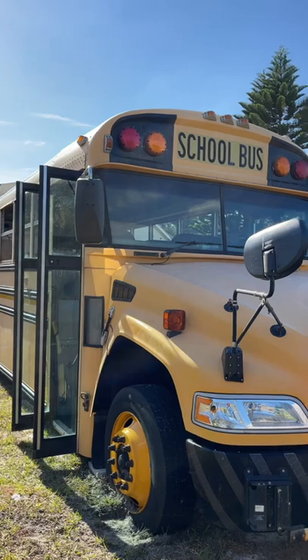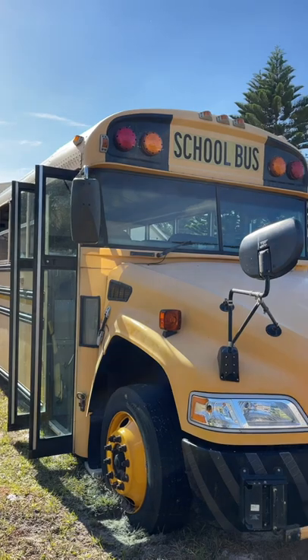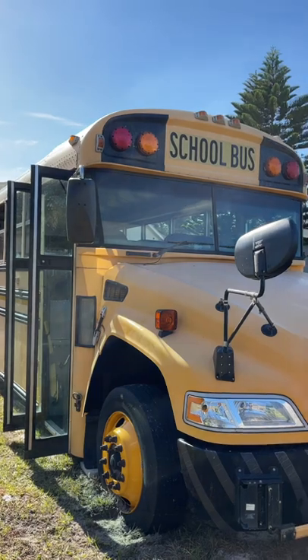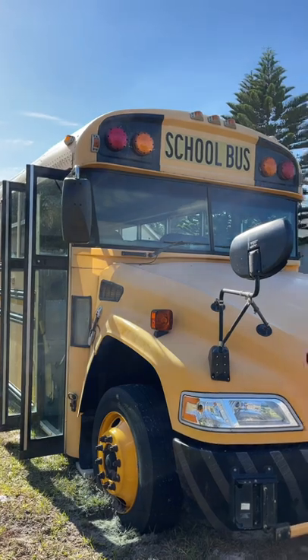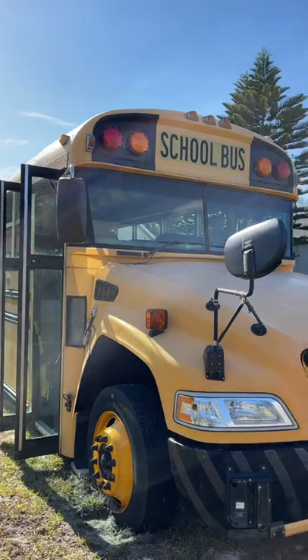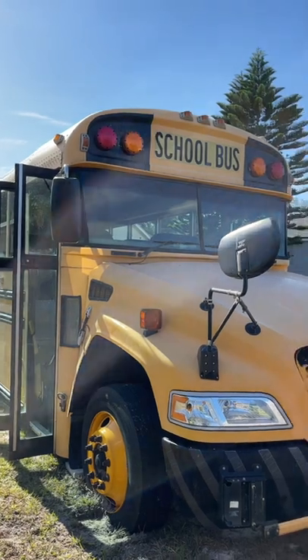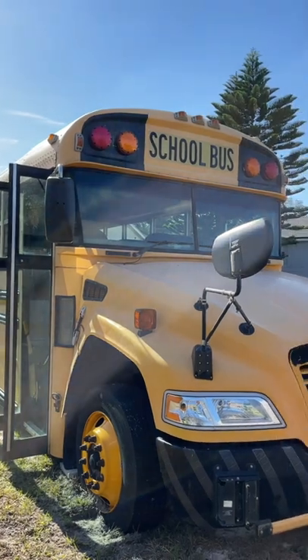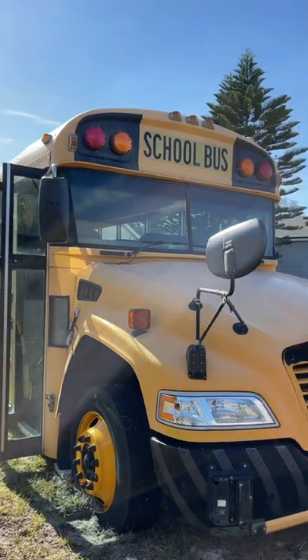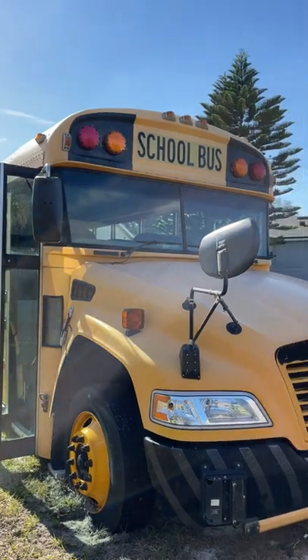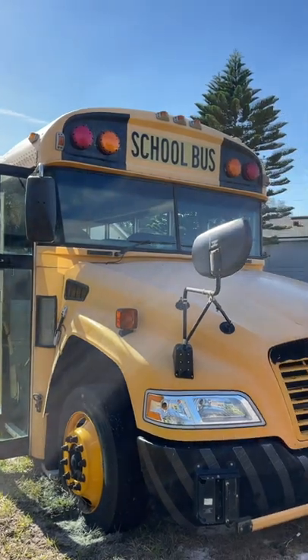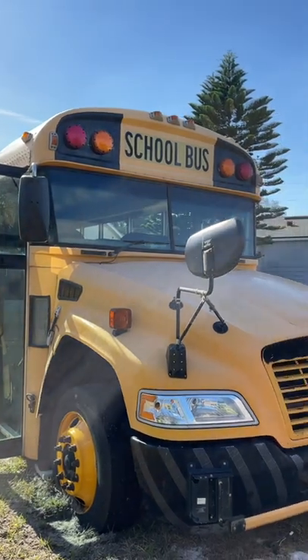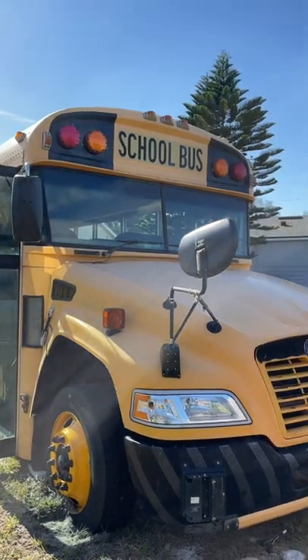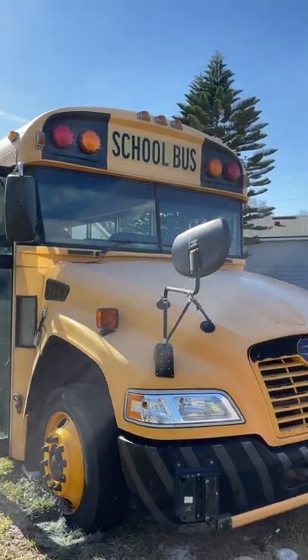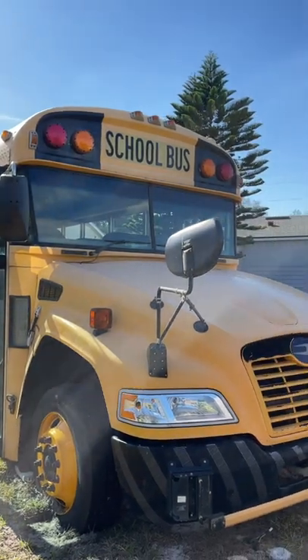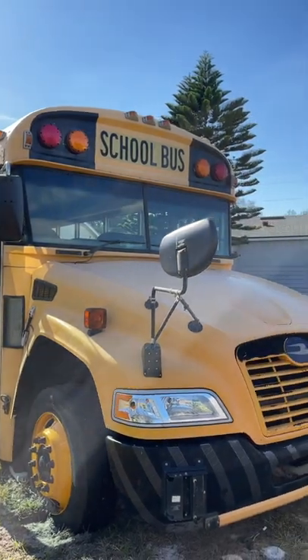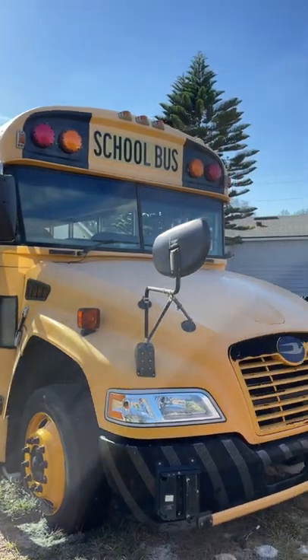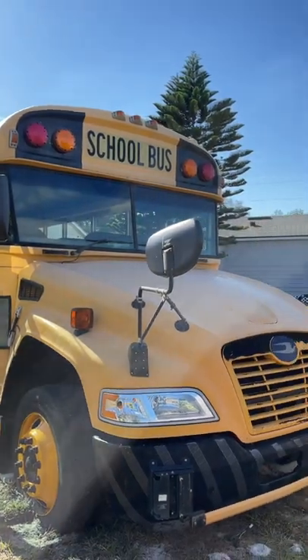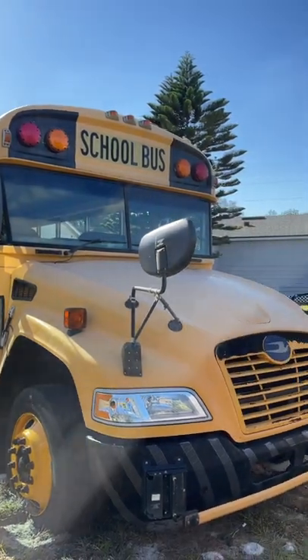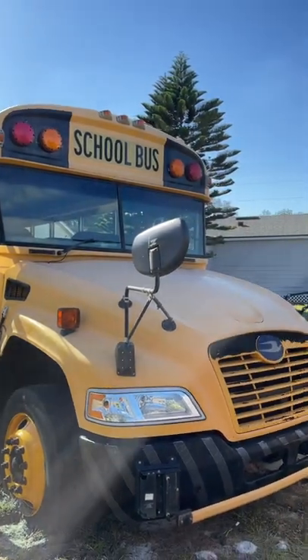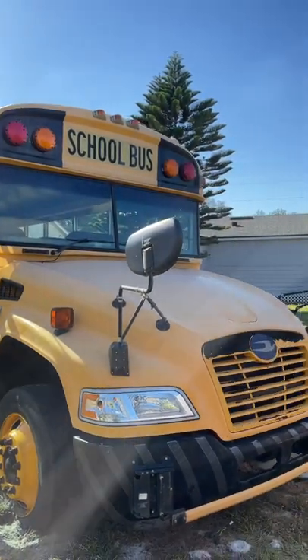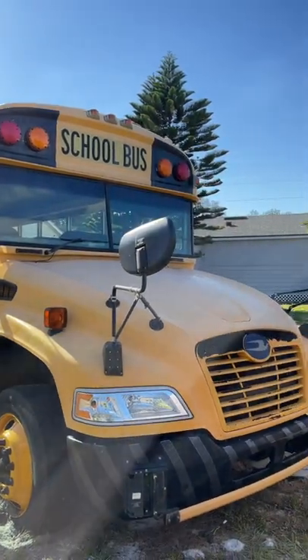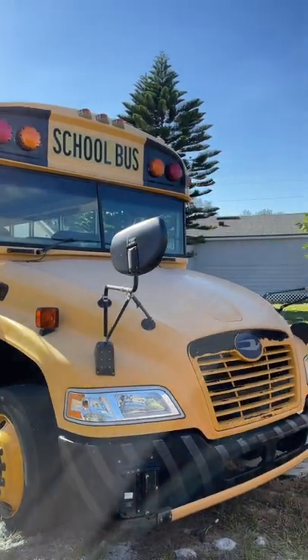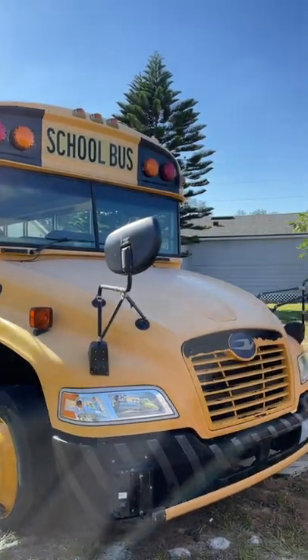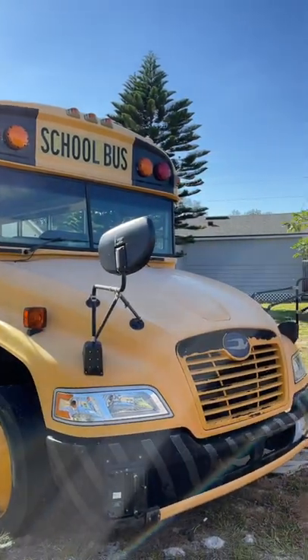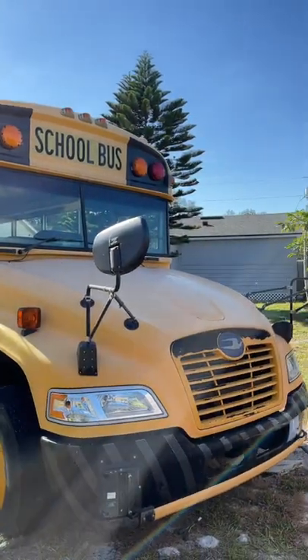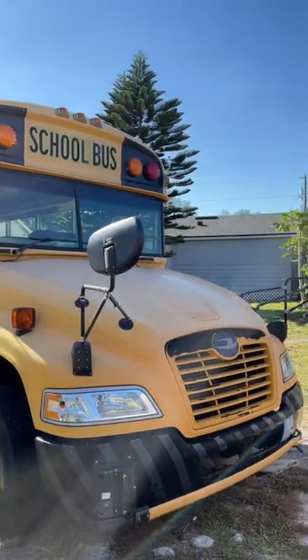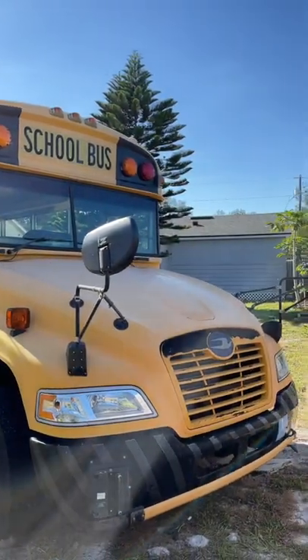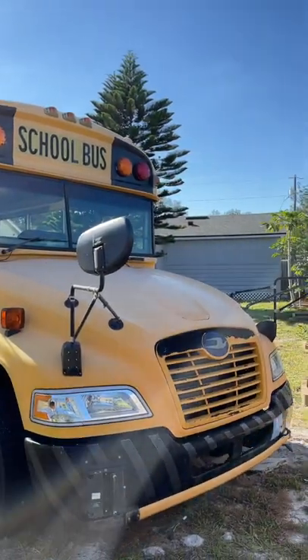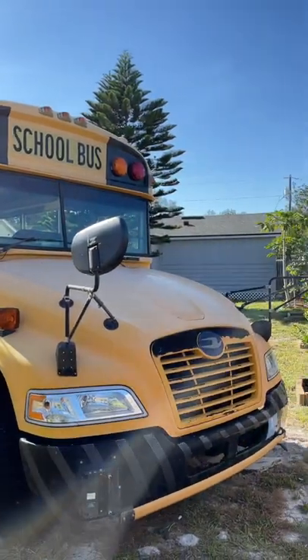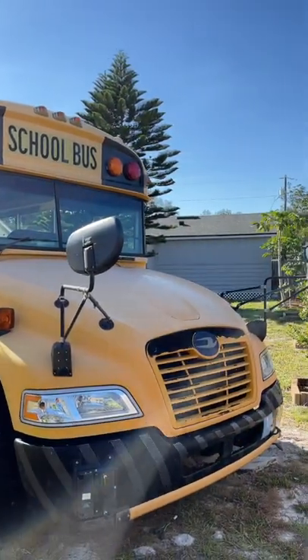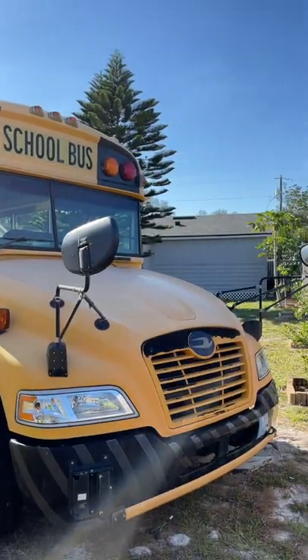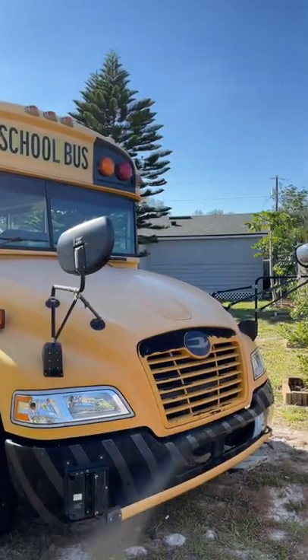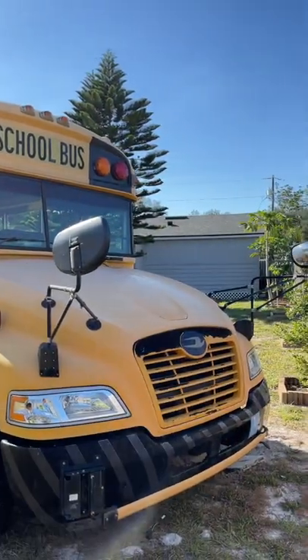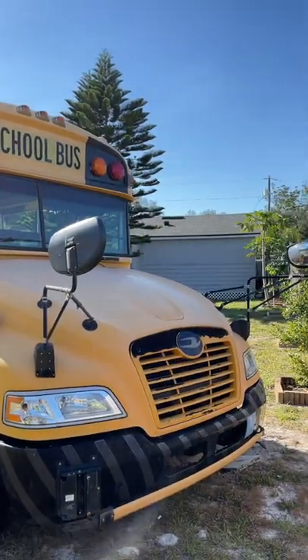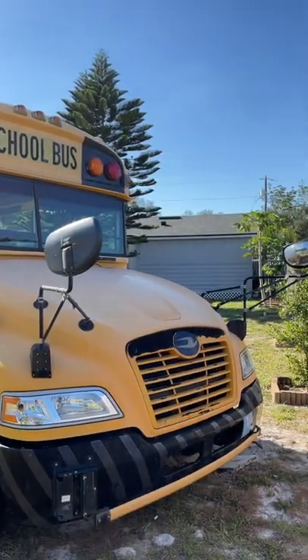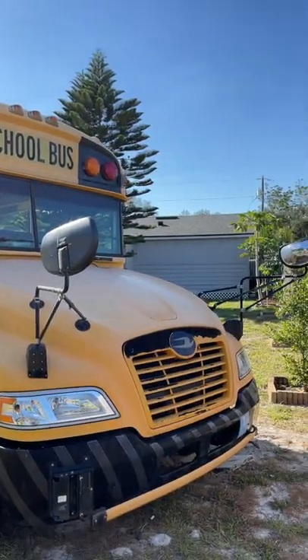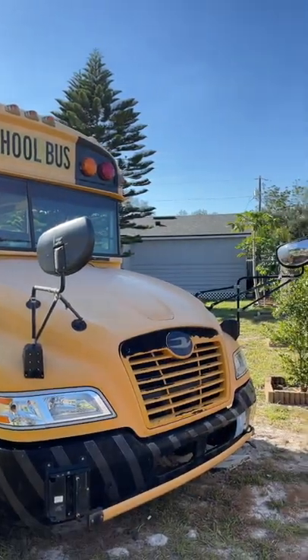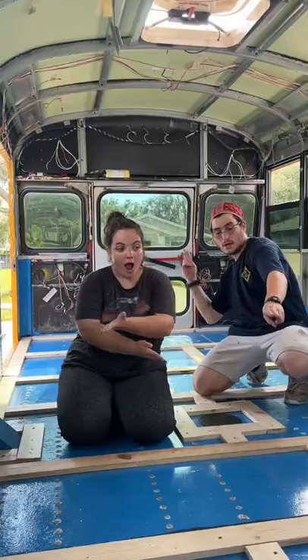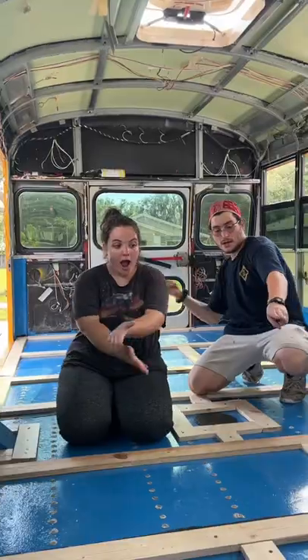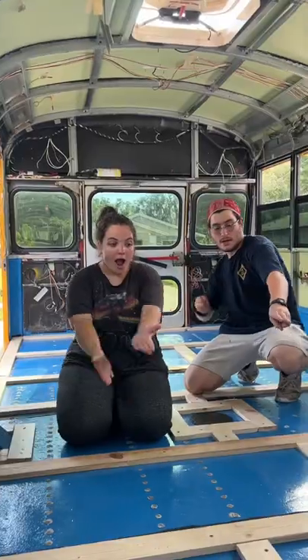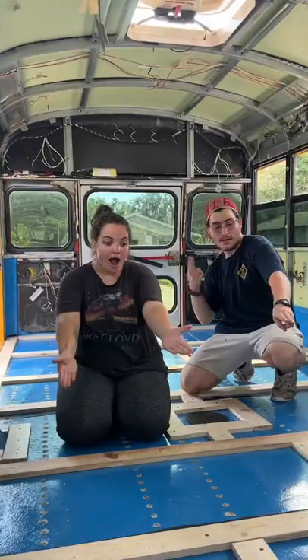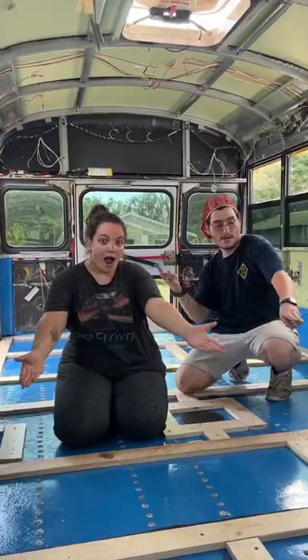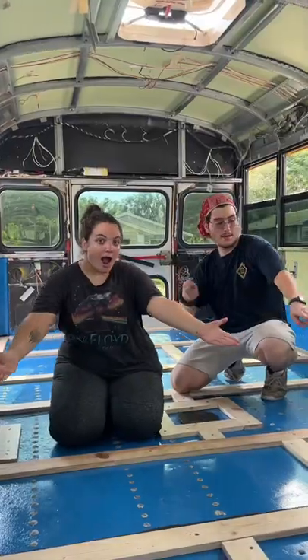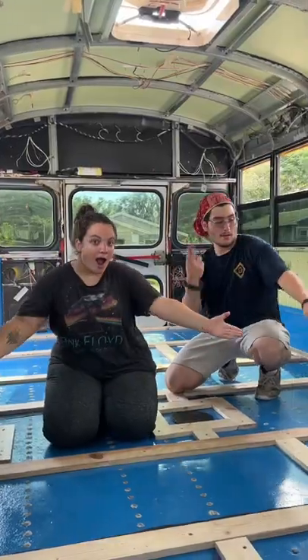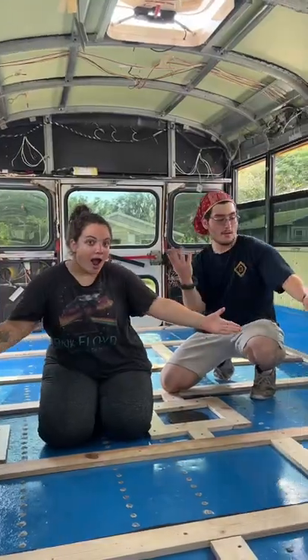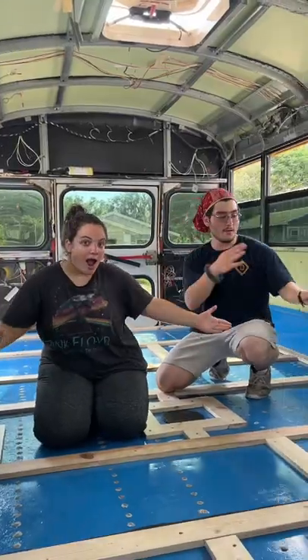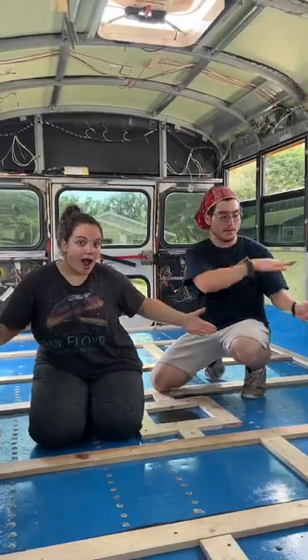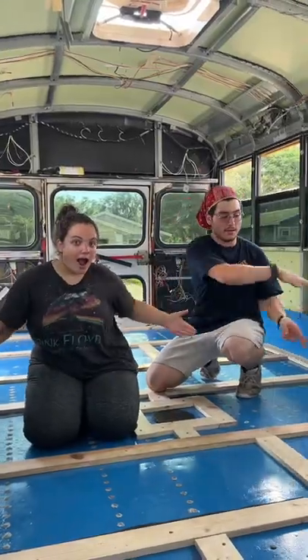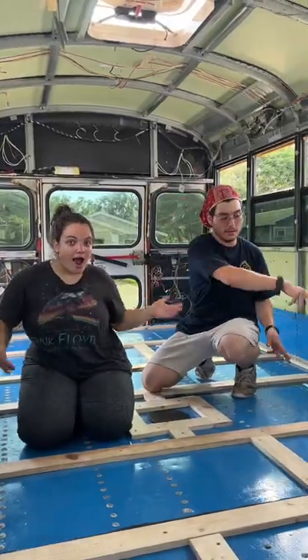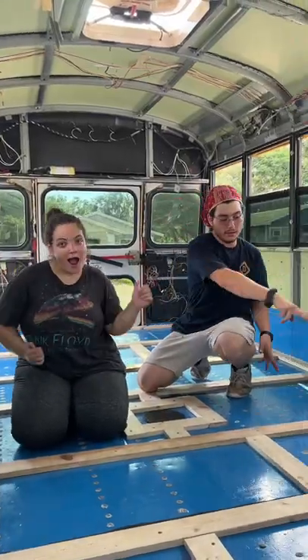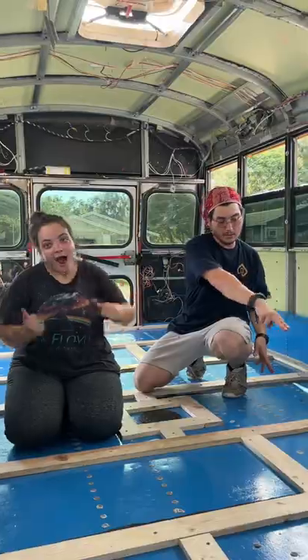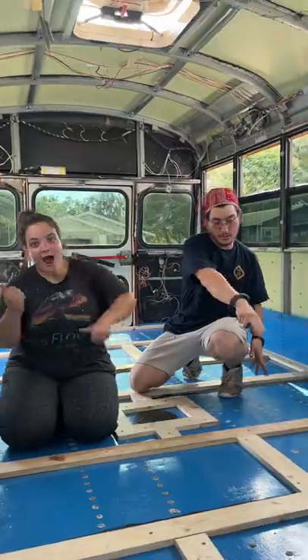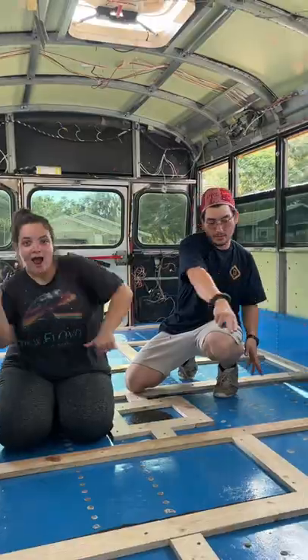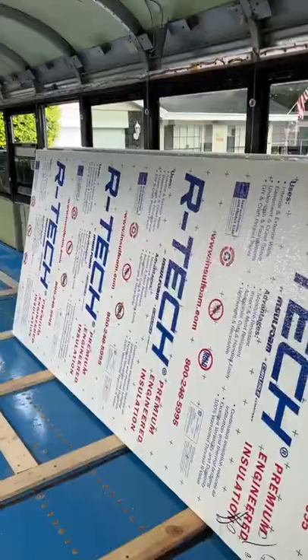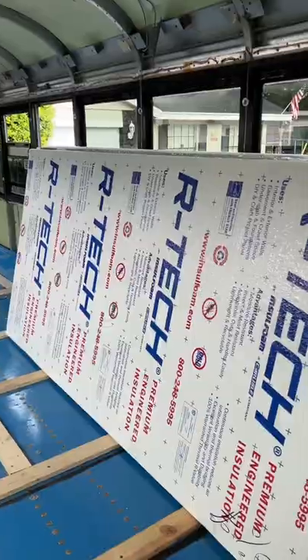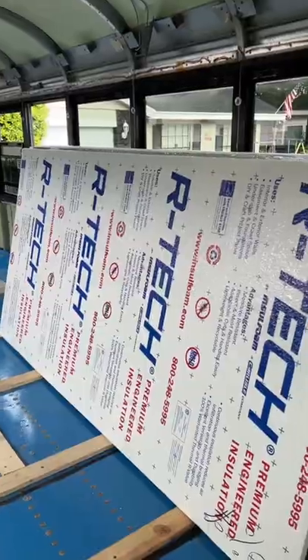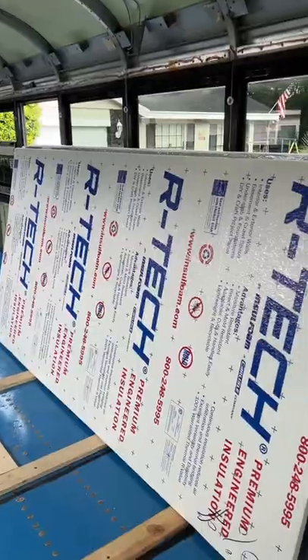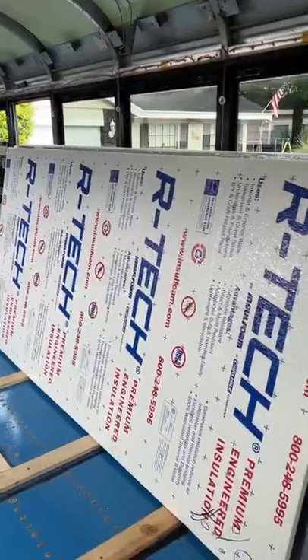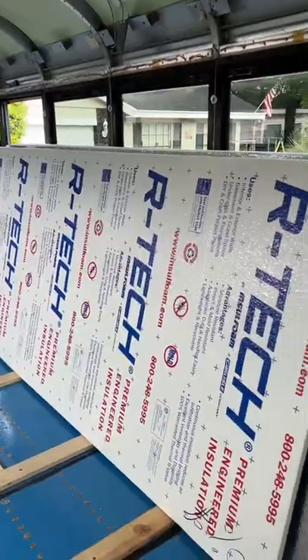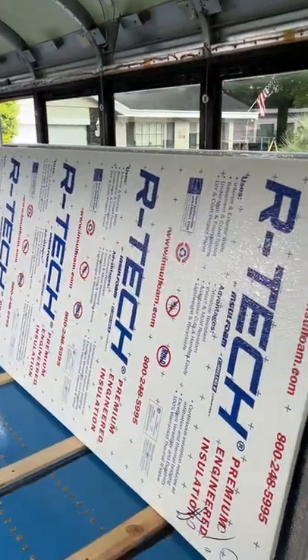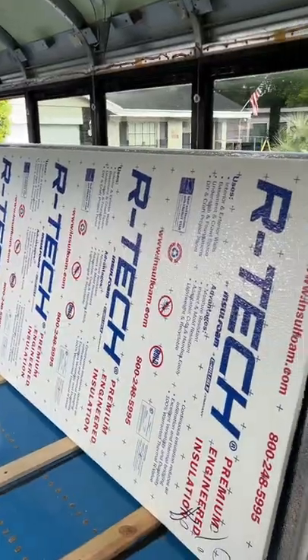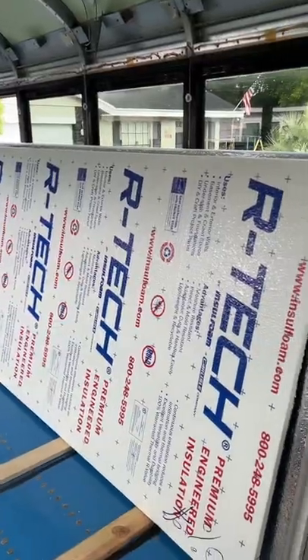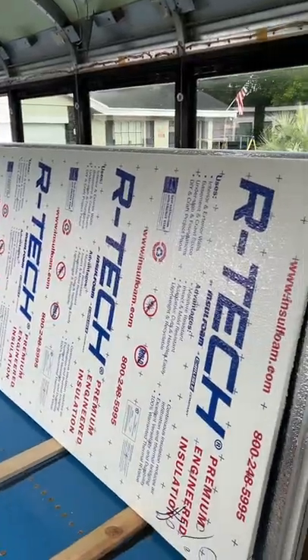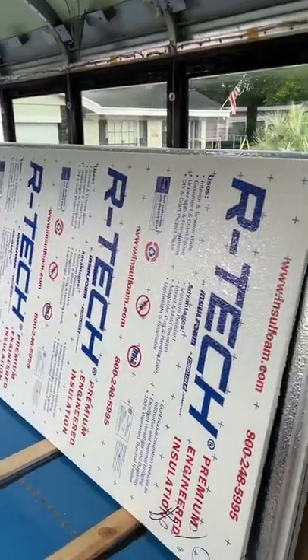Welcome back to part 17 of turning this school bus into our first home. Today's goal is to install the insulation and plywood subfloor.